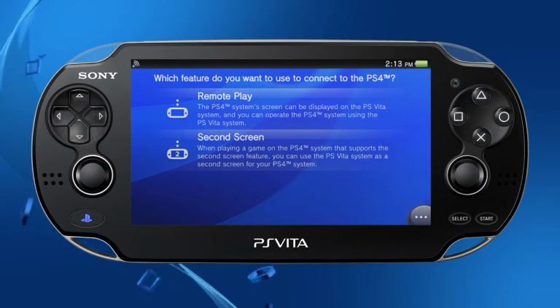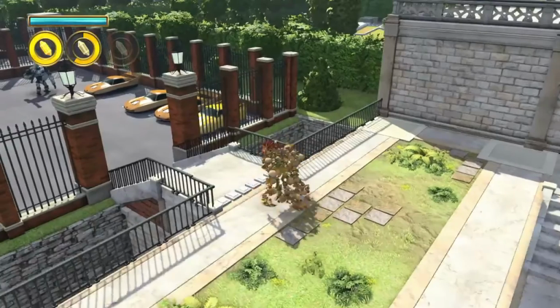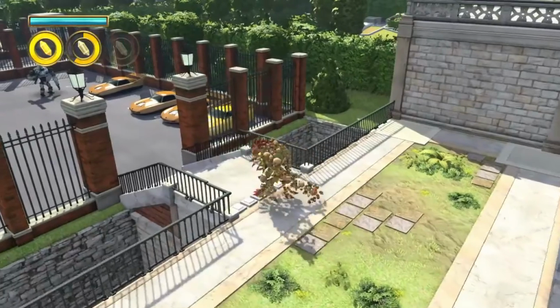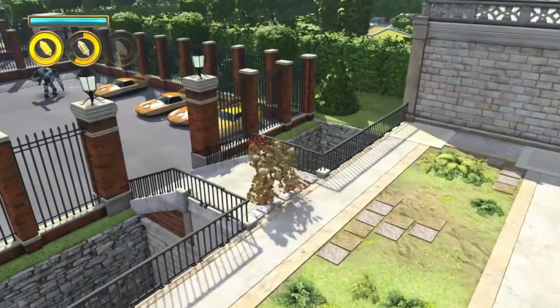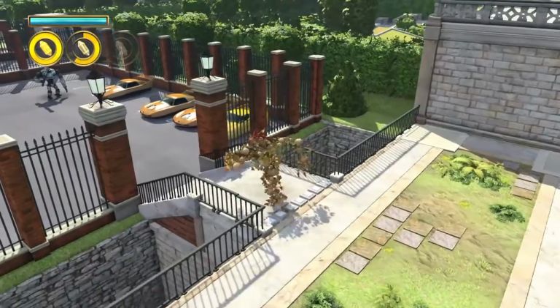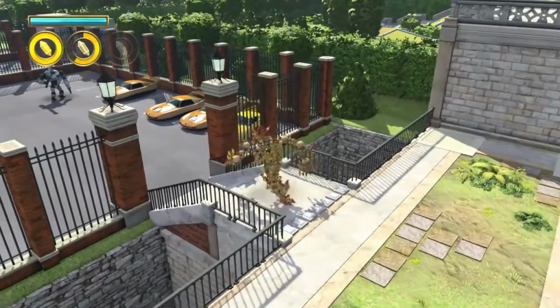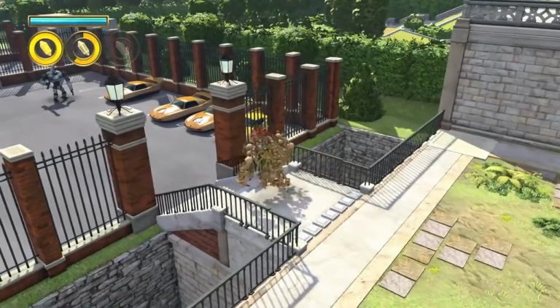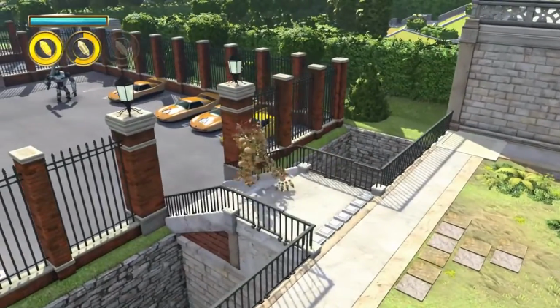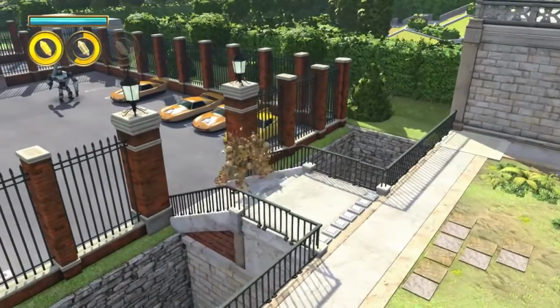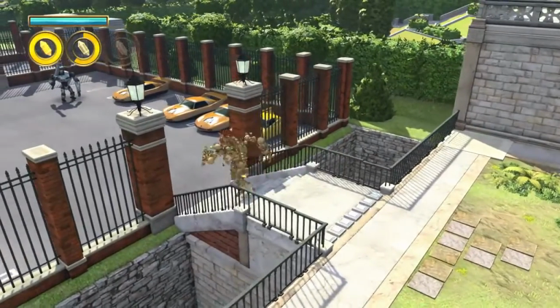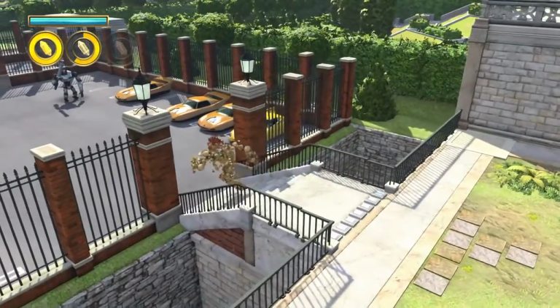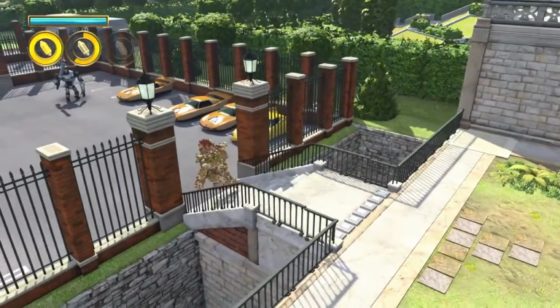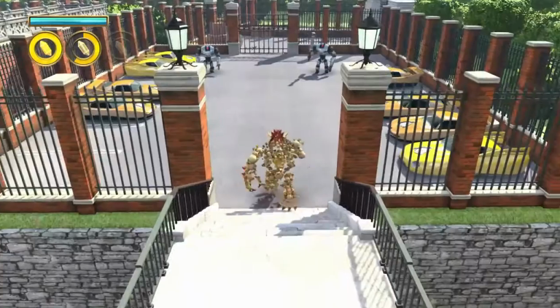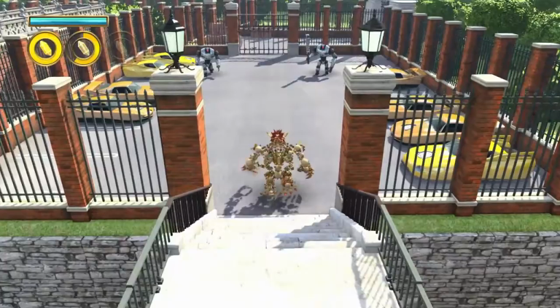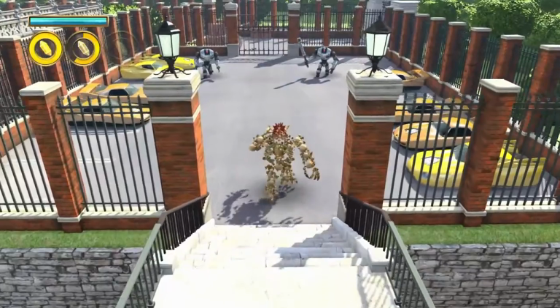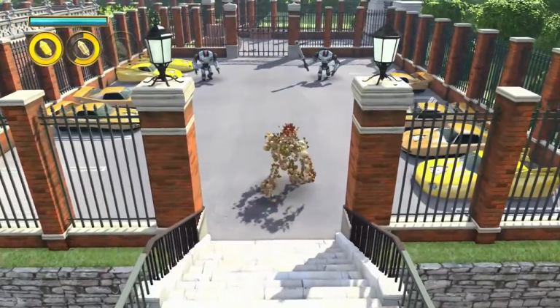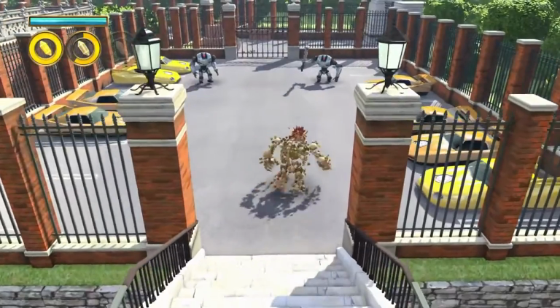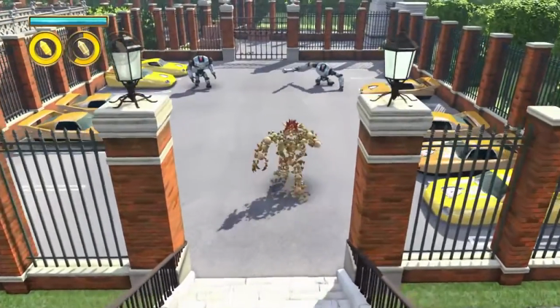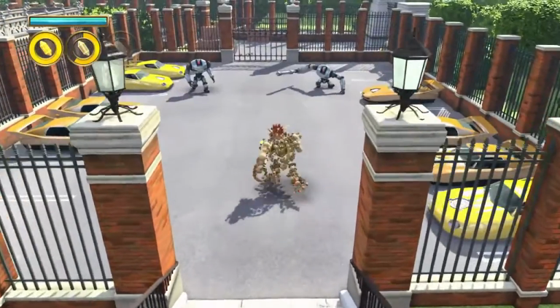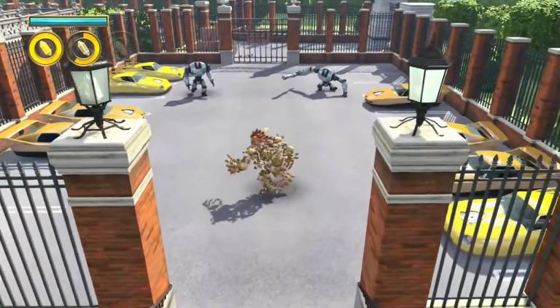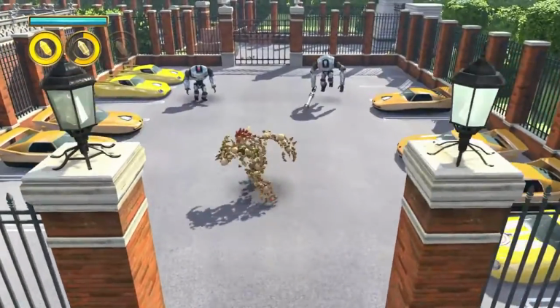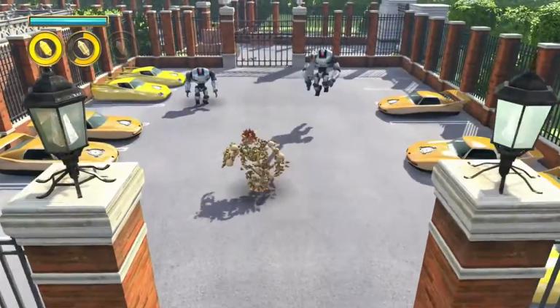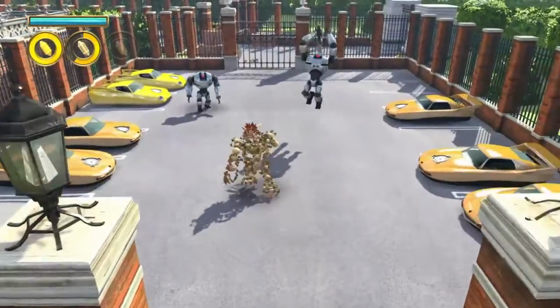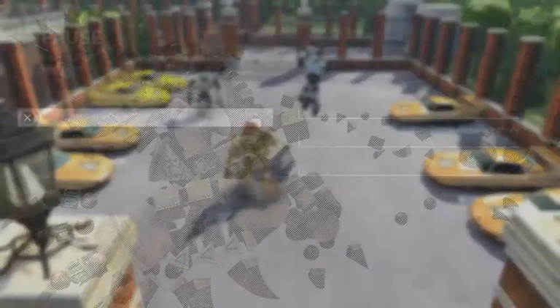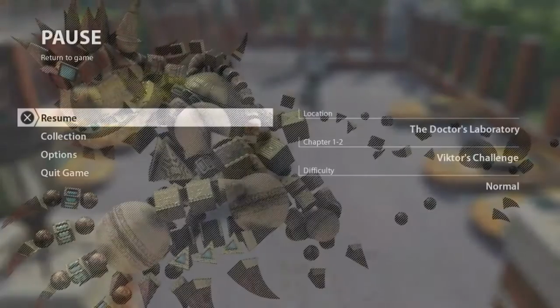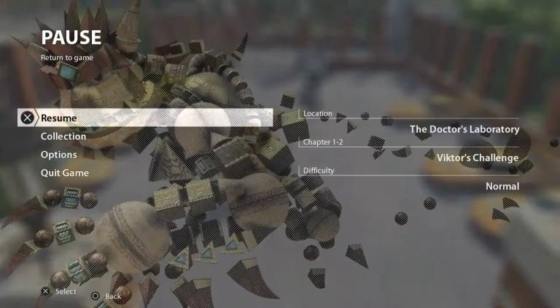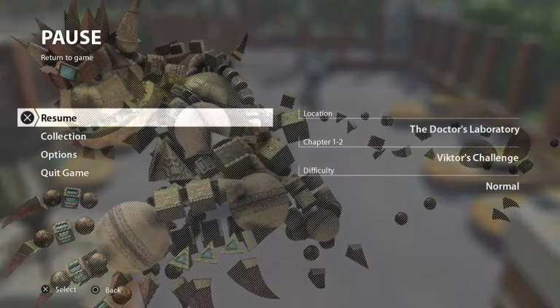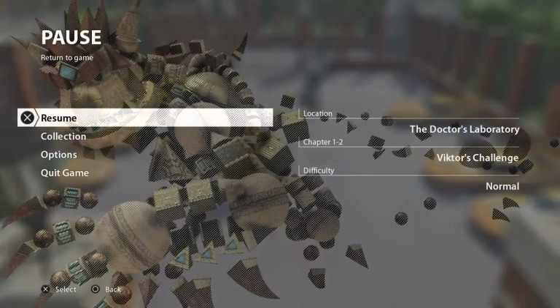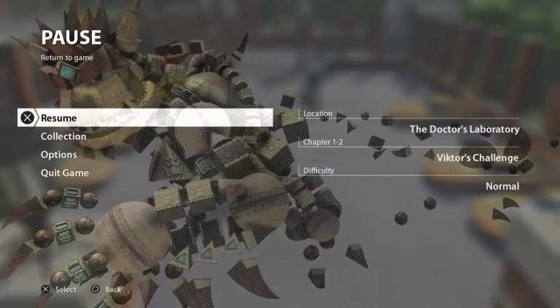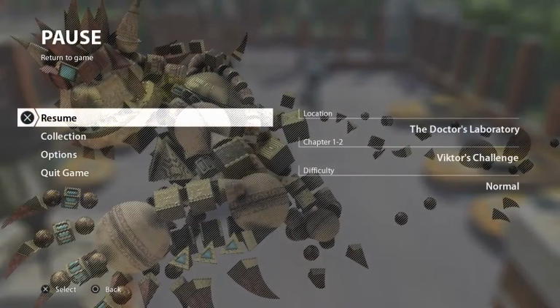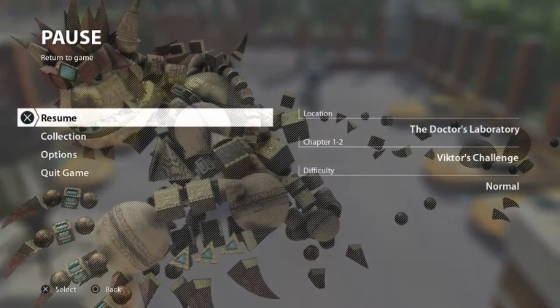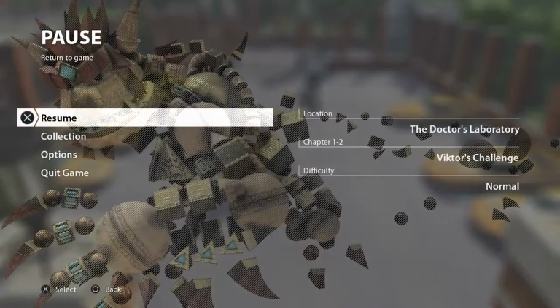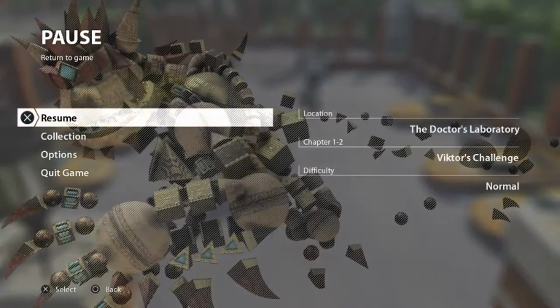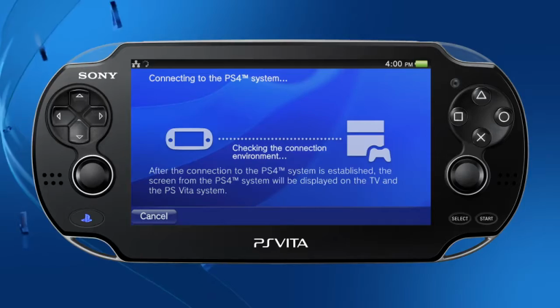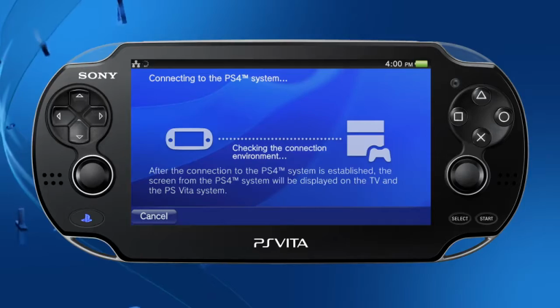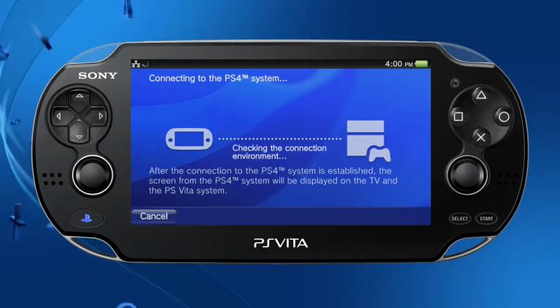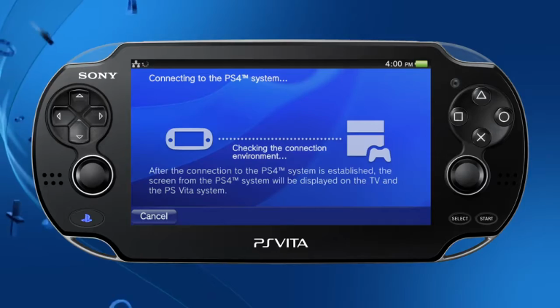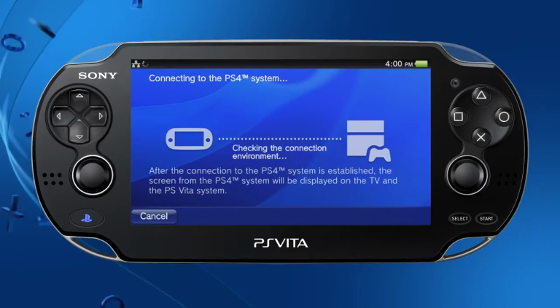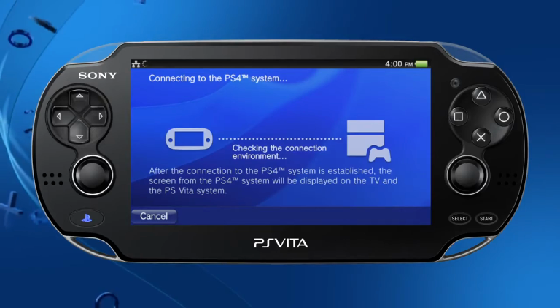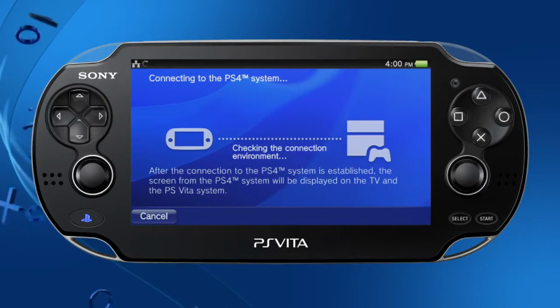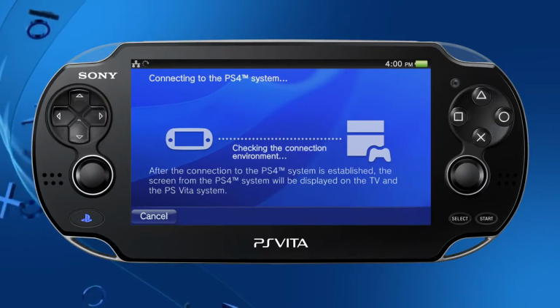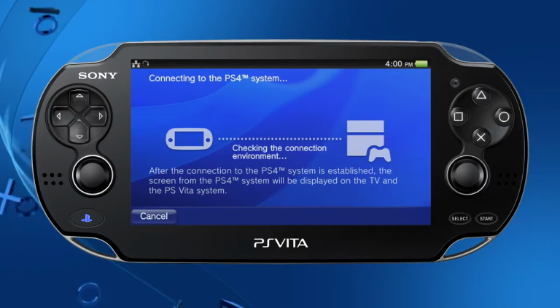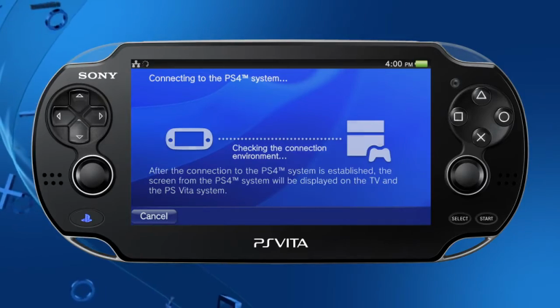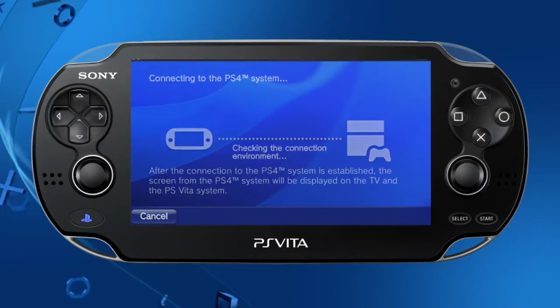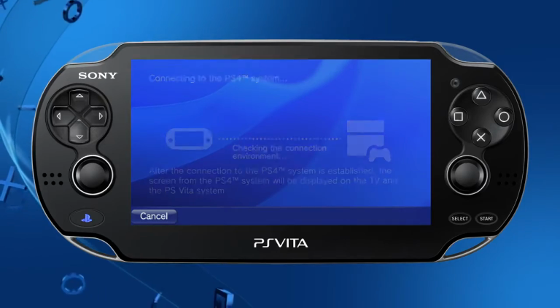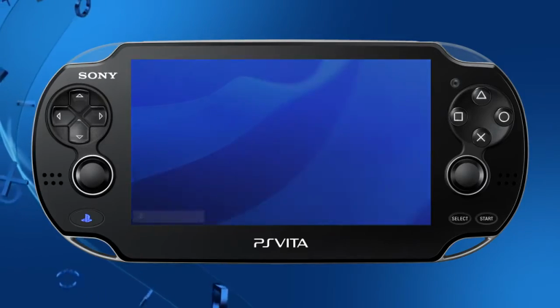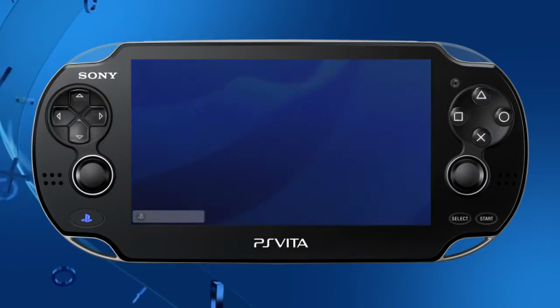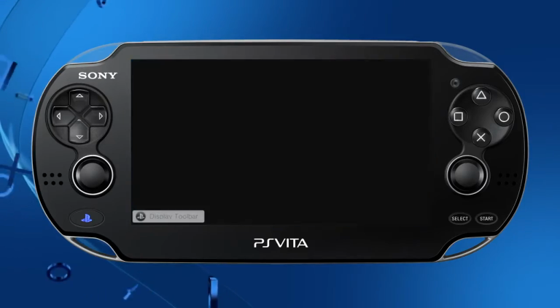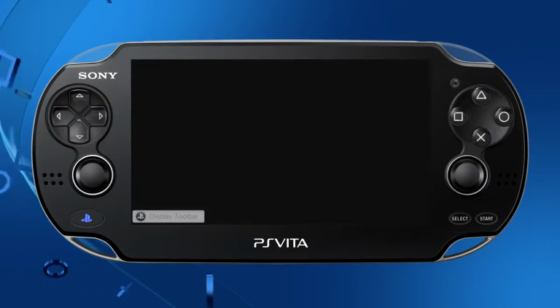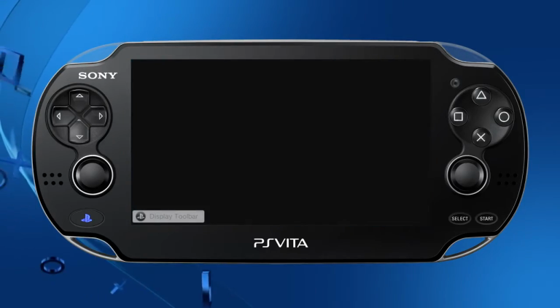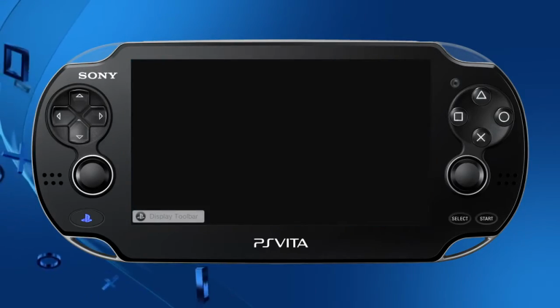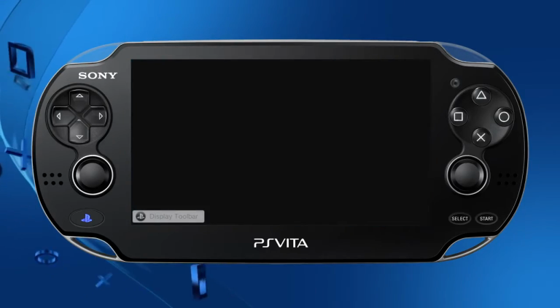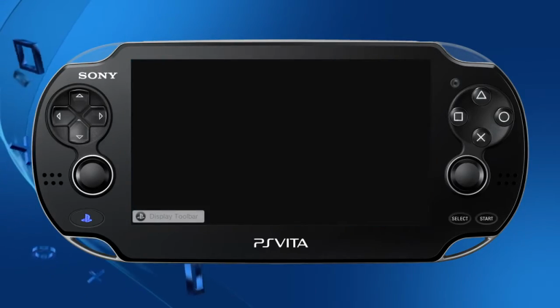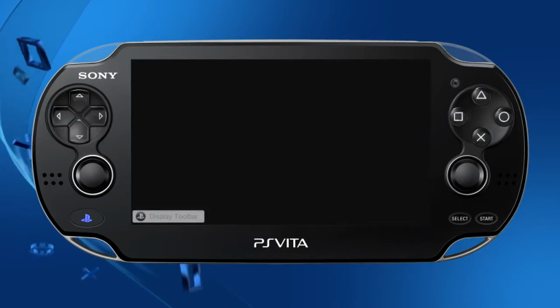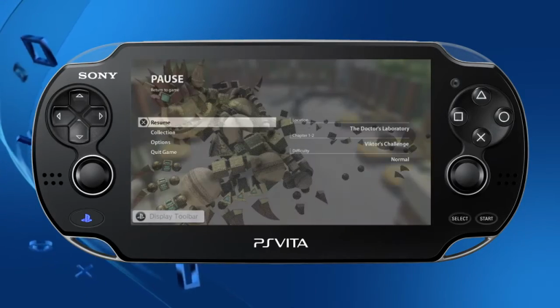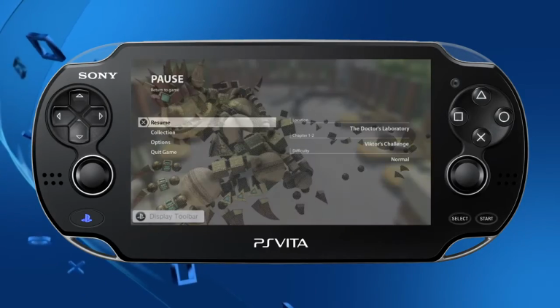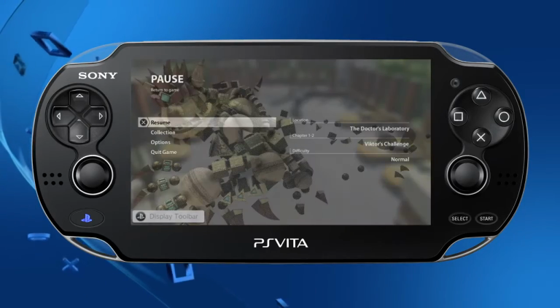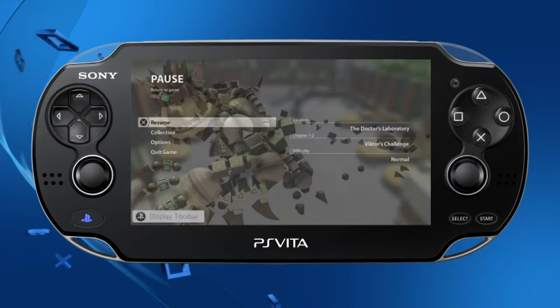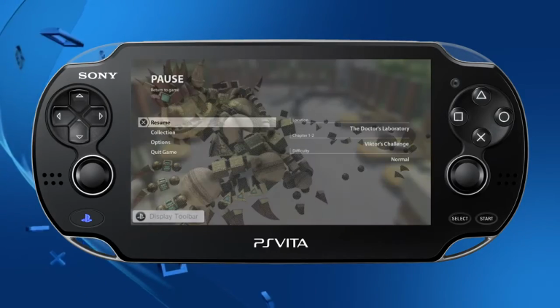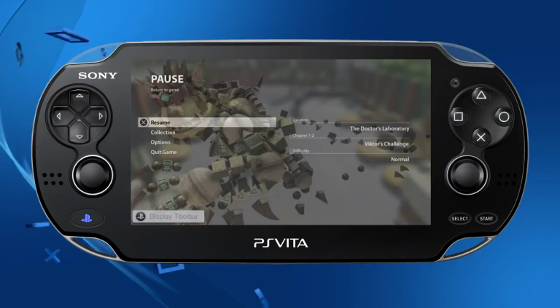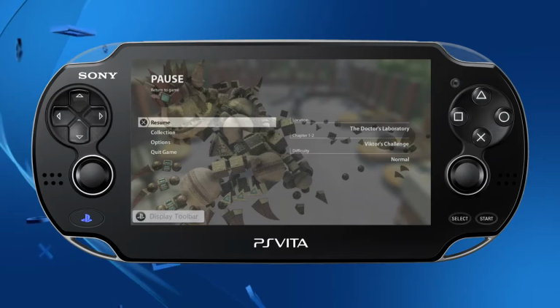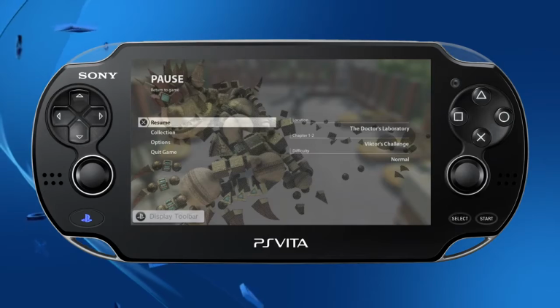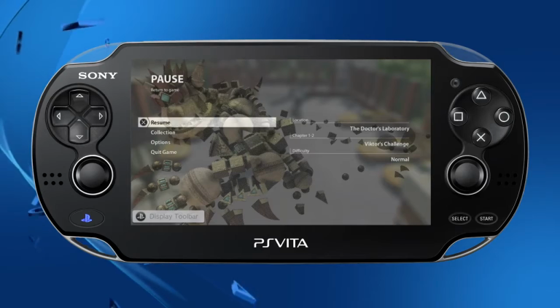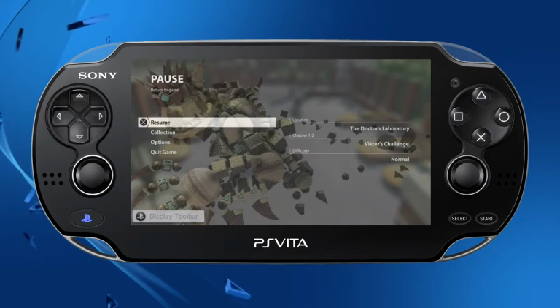Through Remote Play, you'll be able to stream PS4 gameplay to your PS Vita via Wi-Fi, freeing up the TV for other uses.